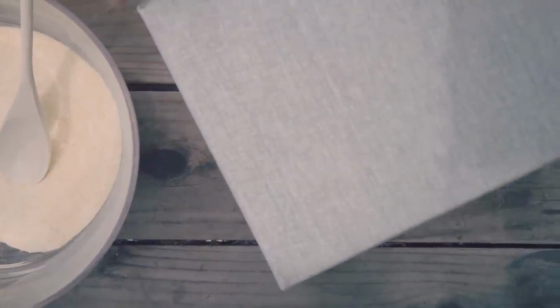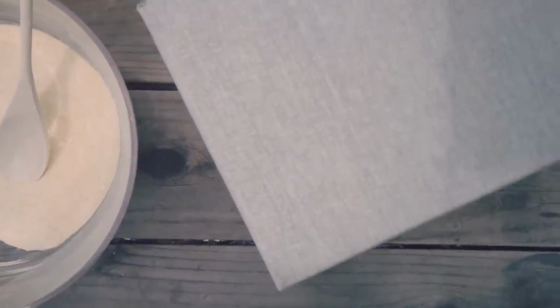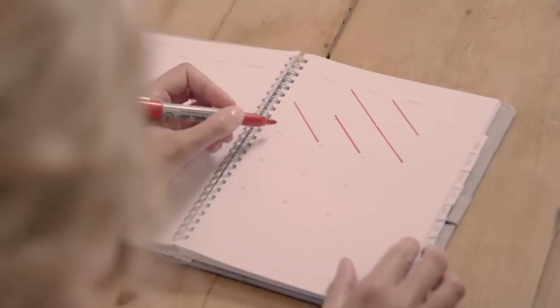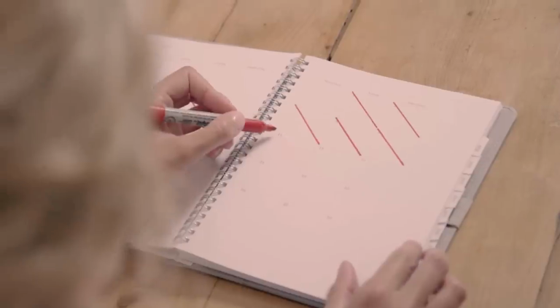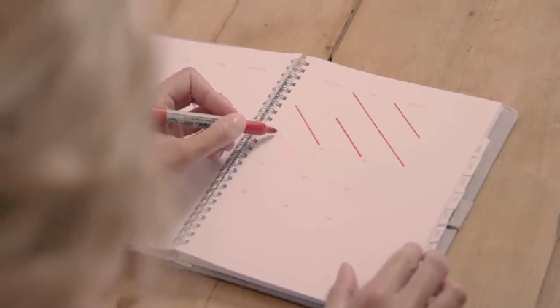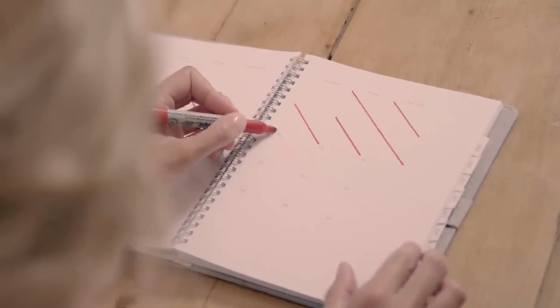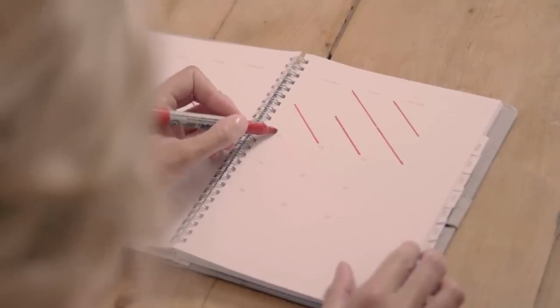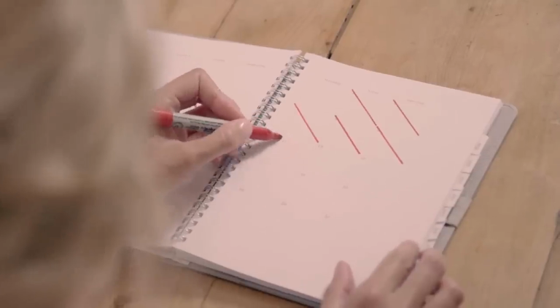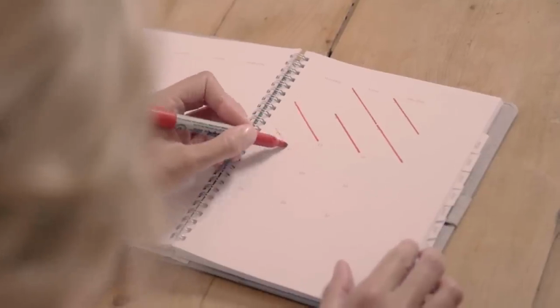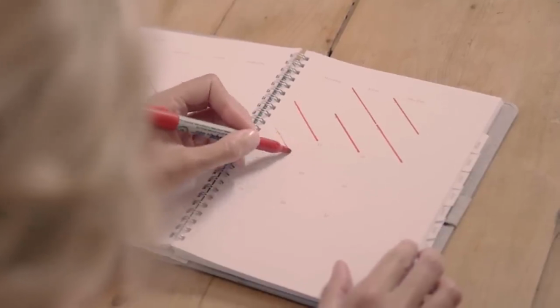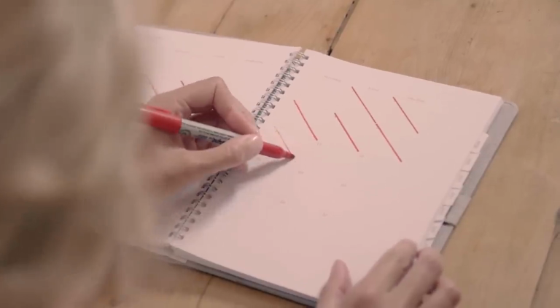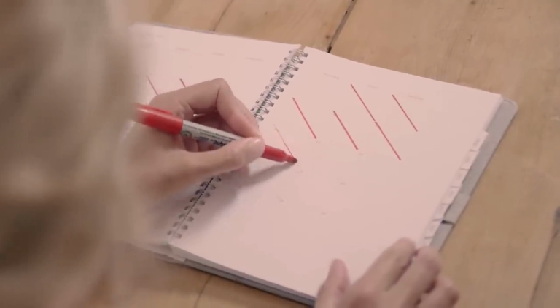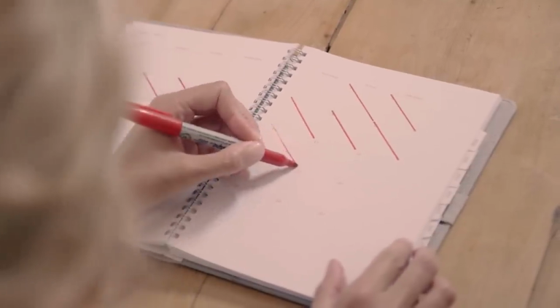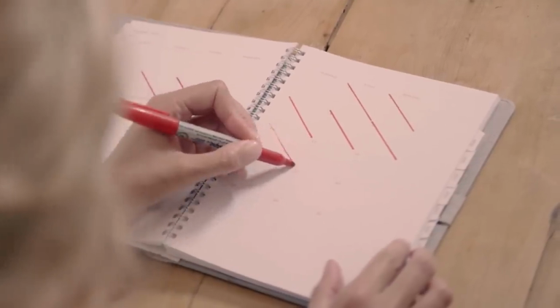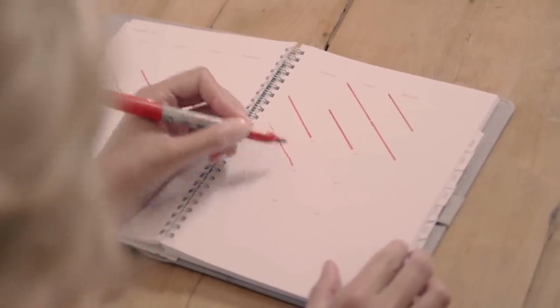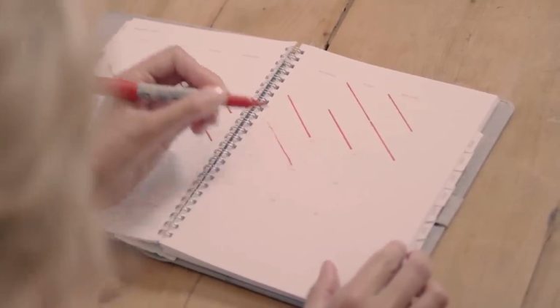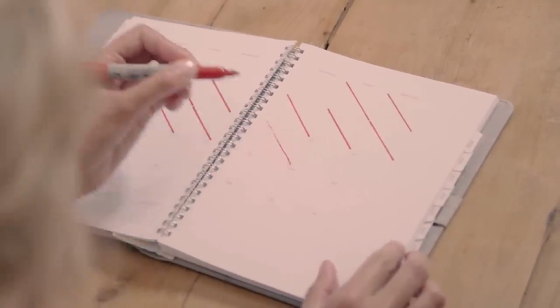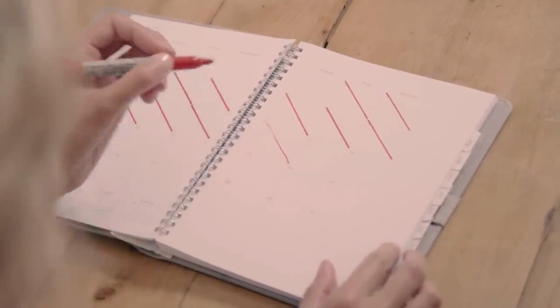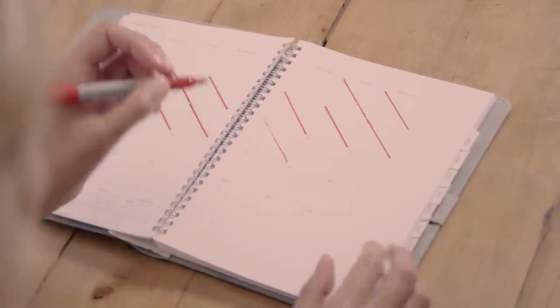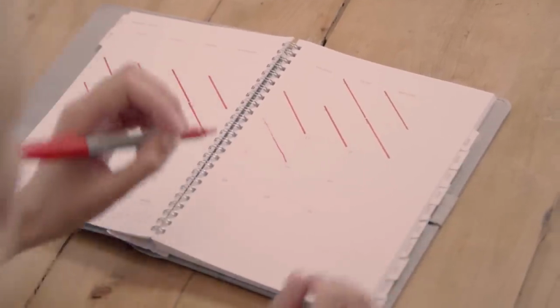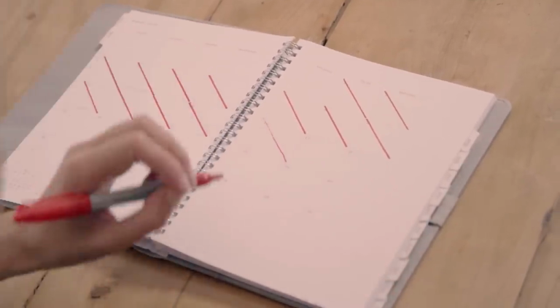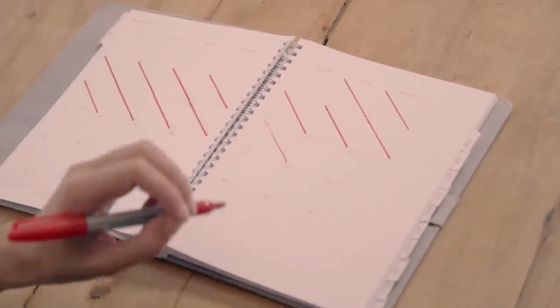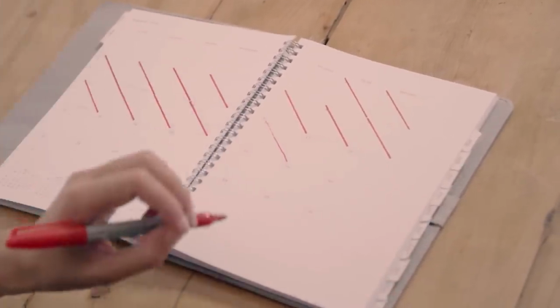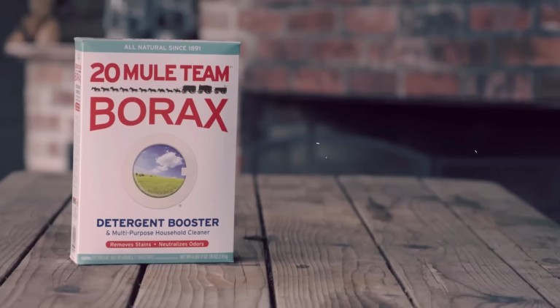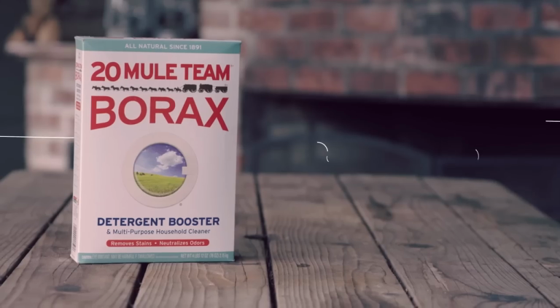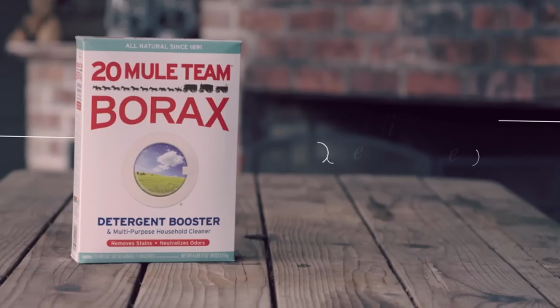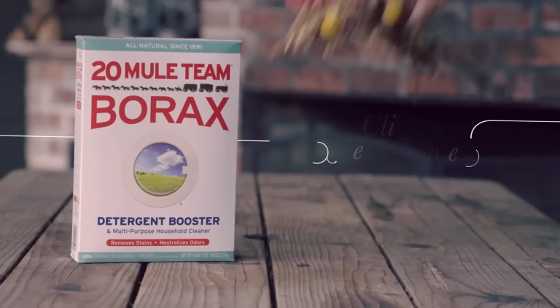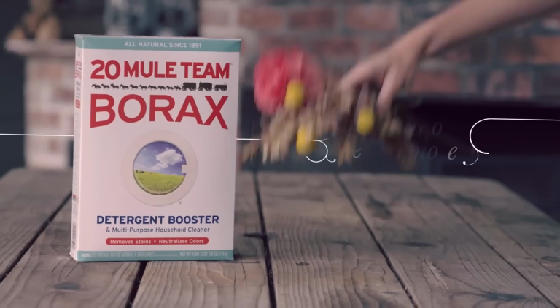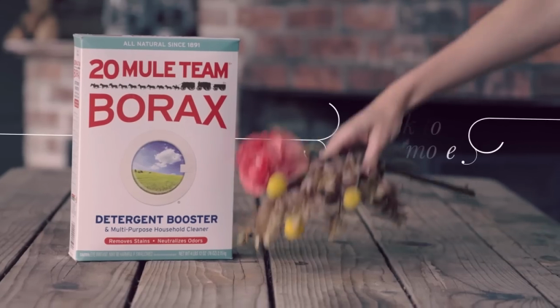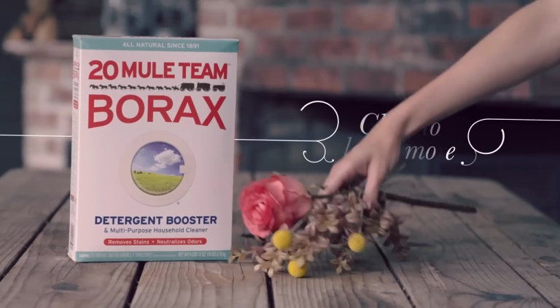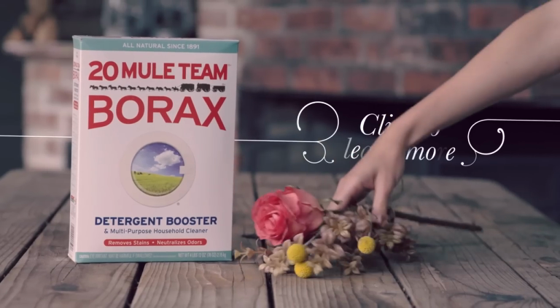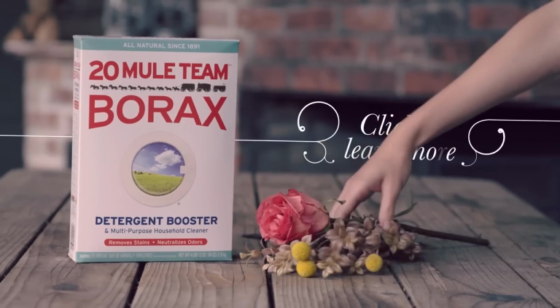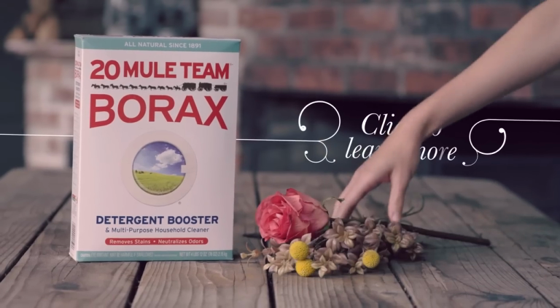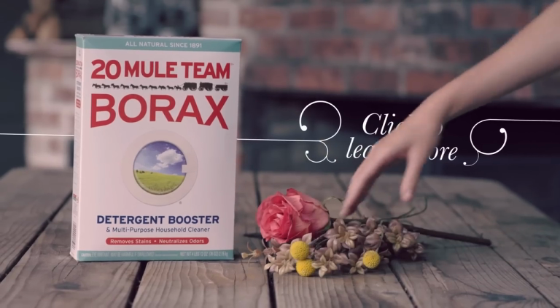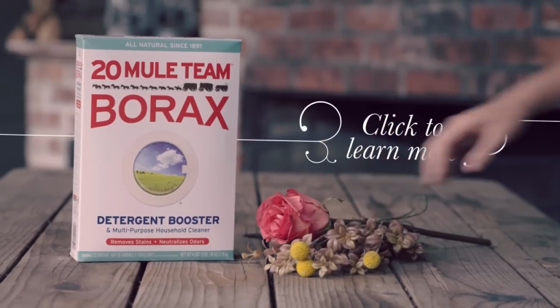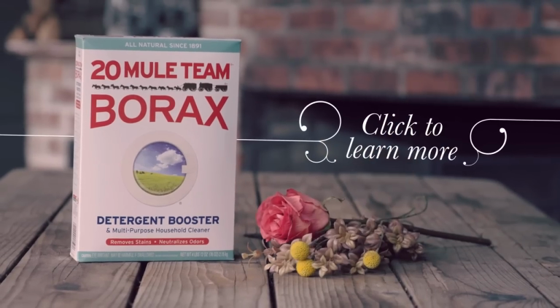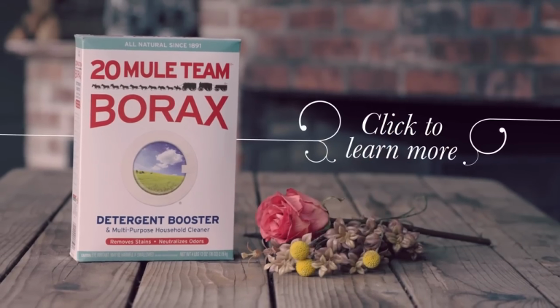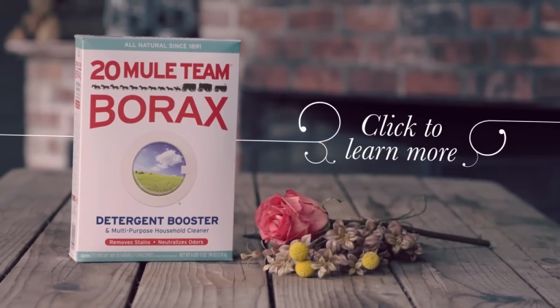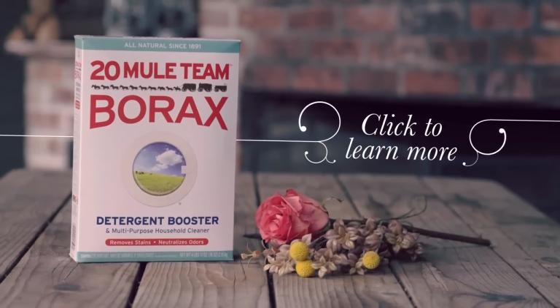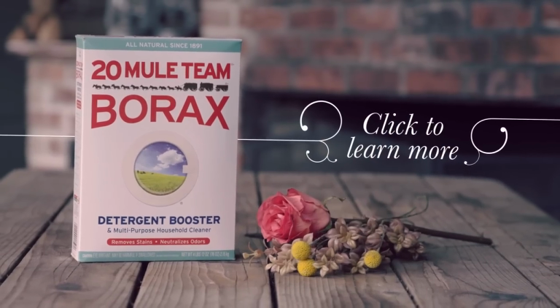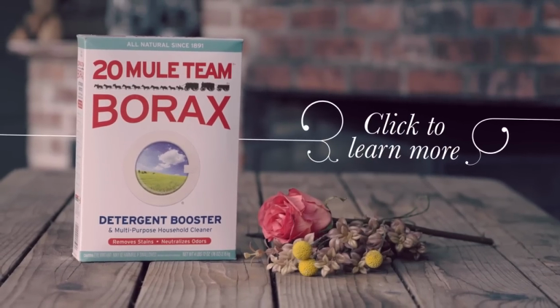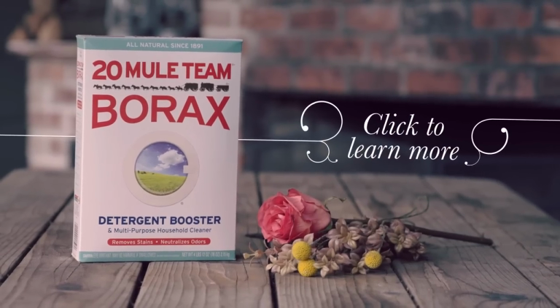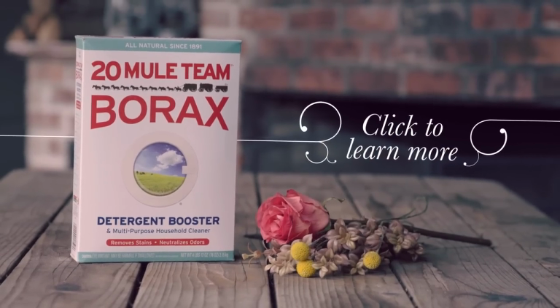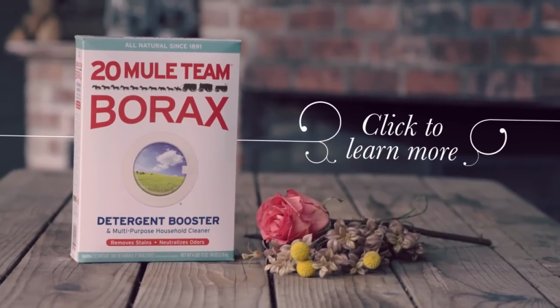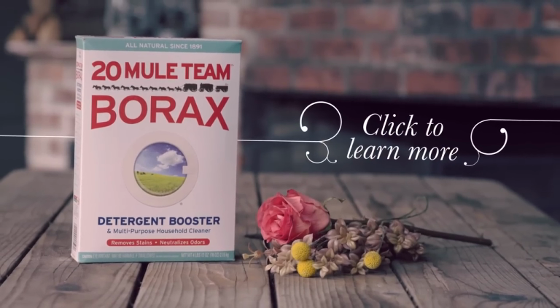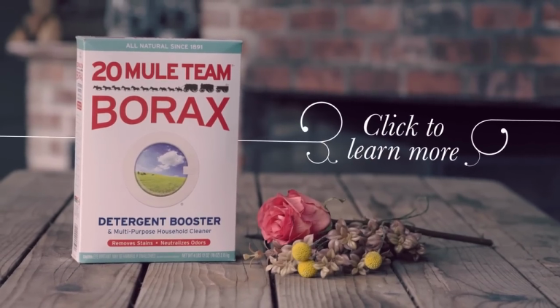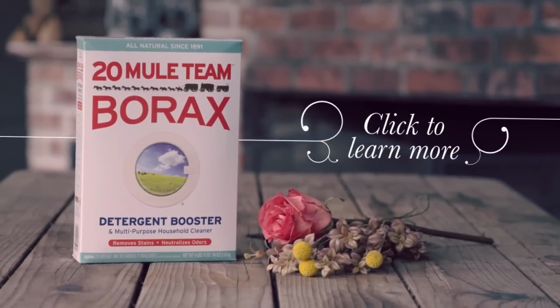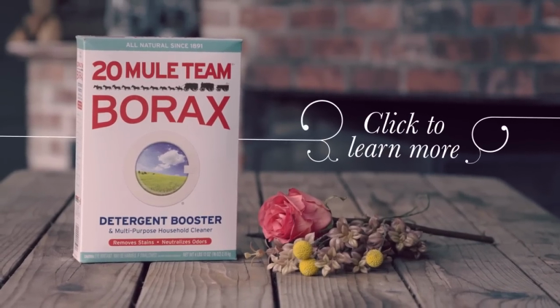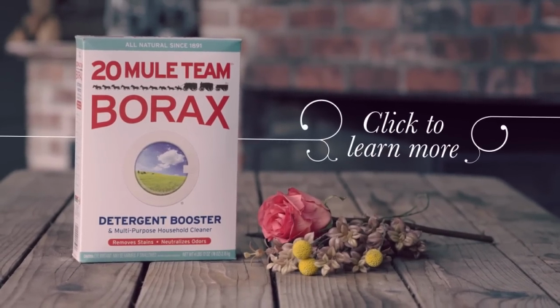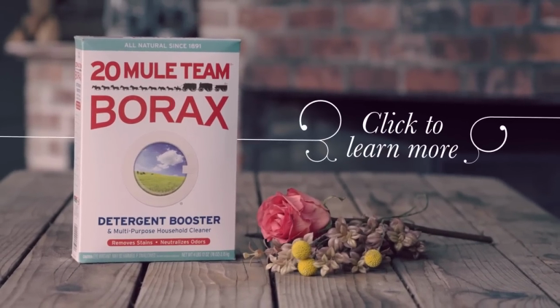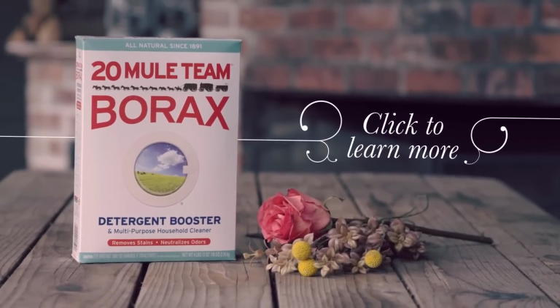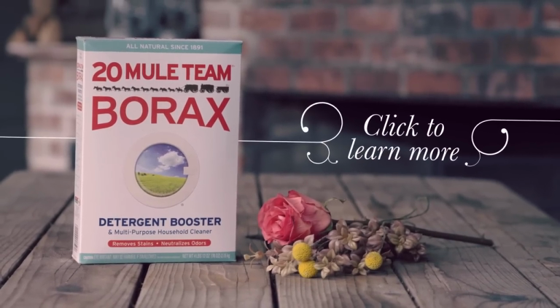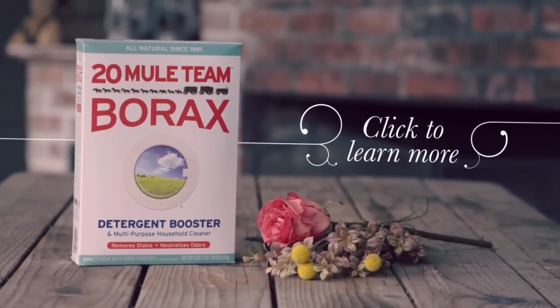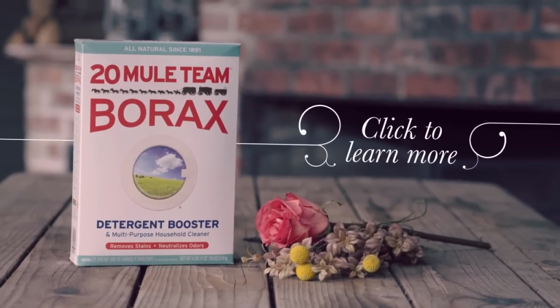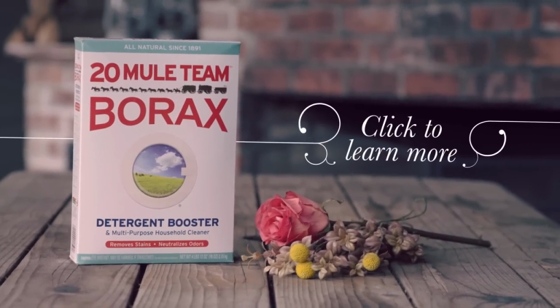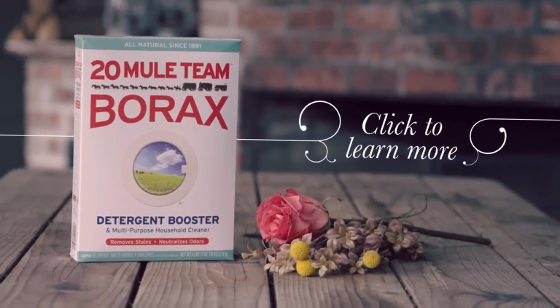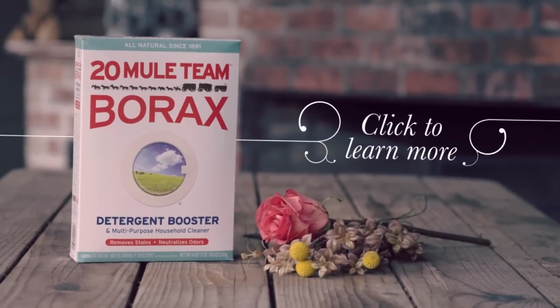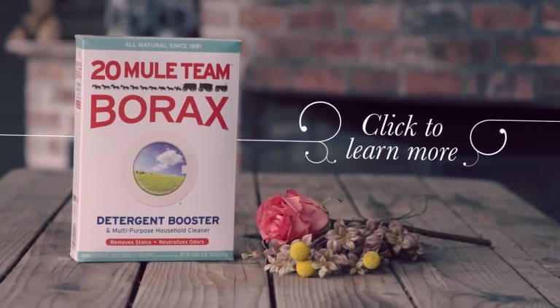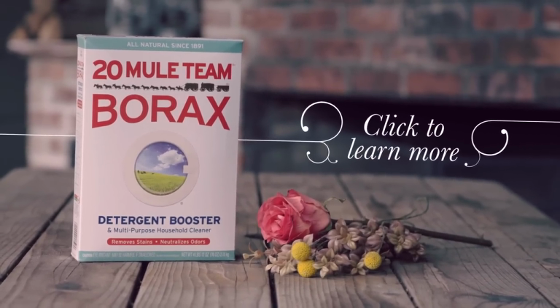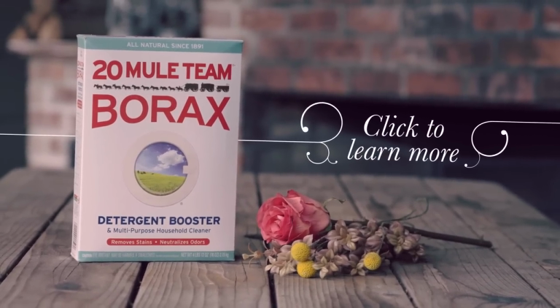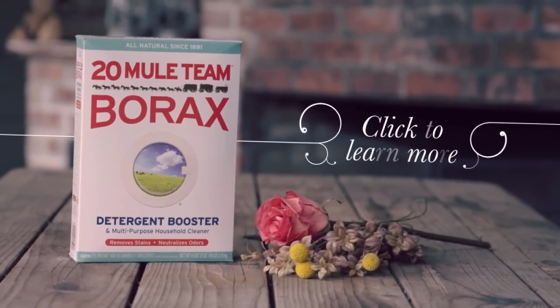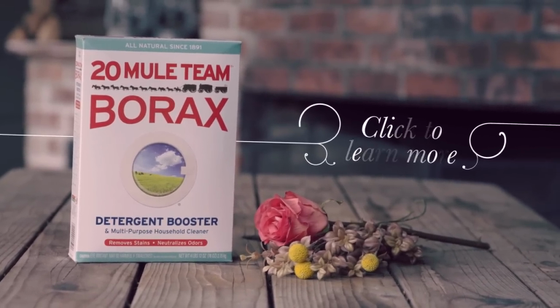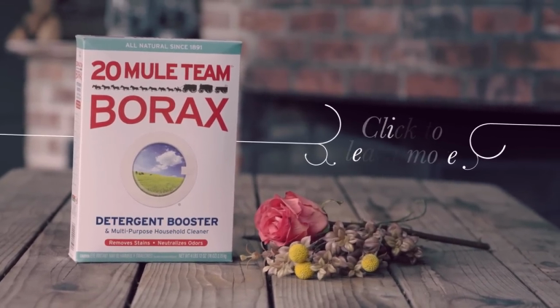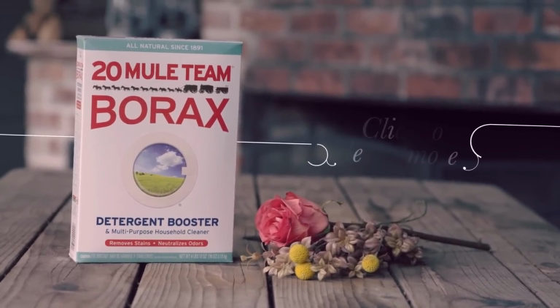Let them dry for about two weeks. Voila! Visit our uses page to discover the many ways to use borax.